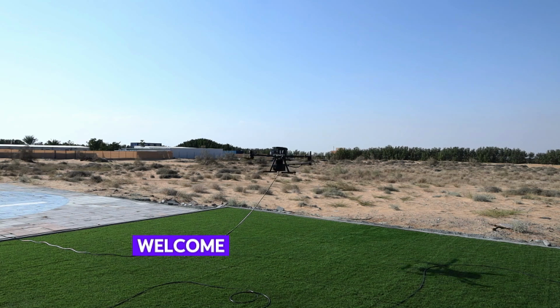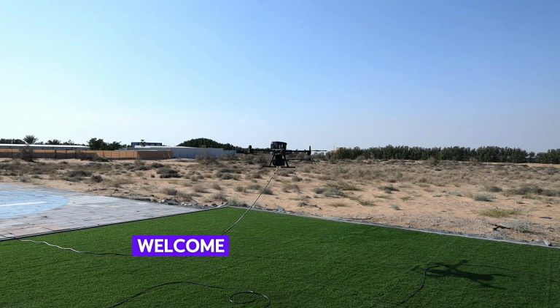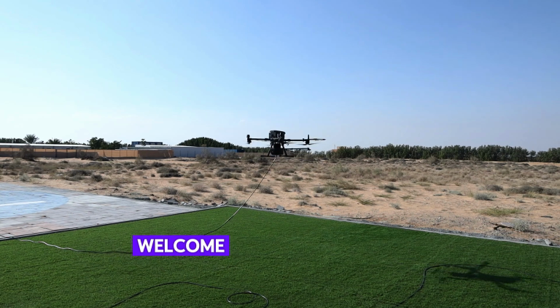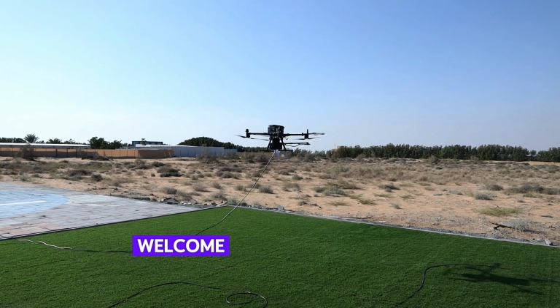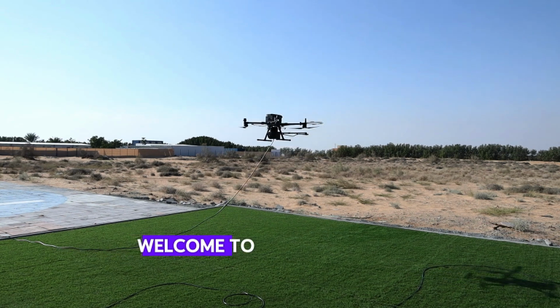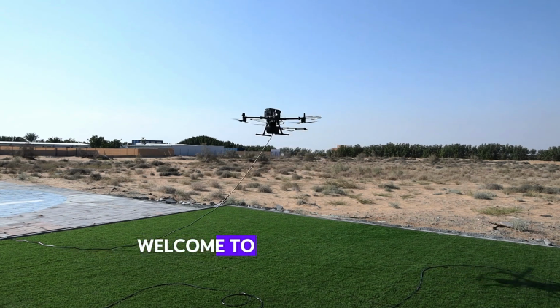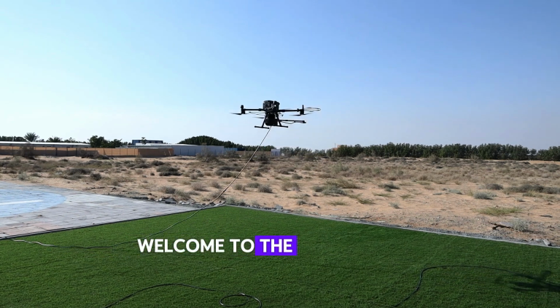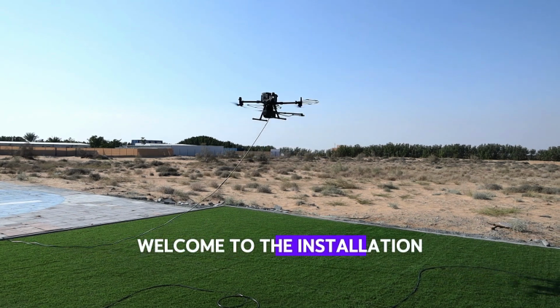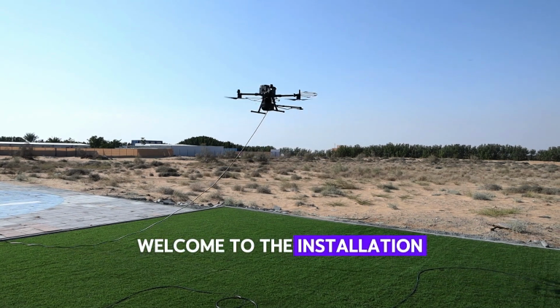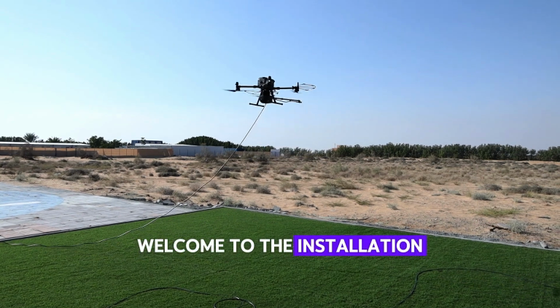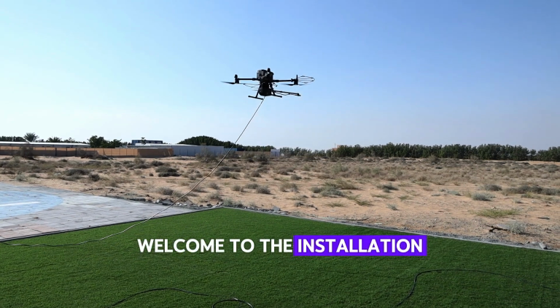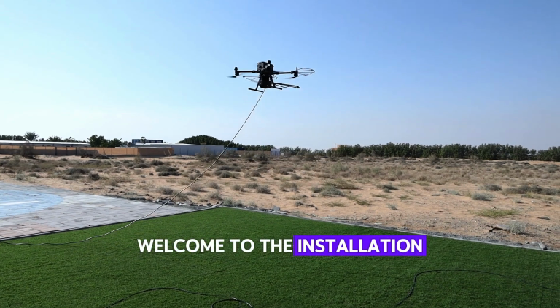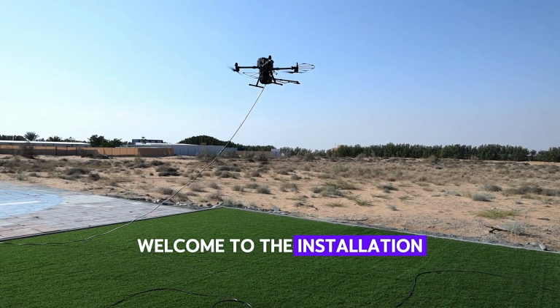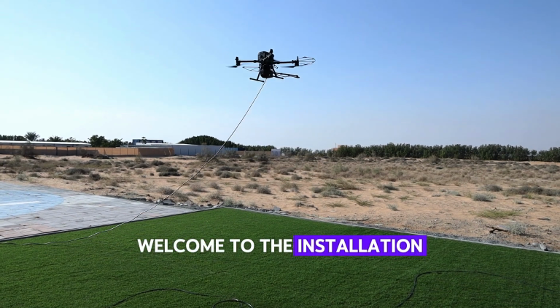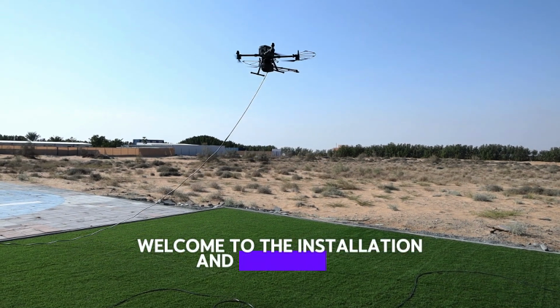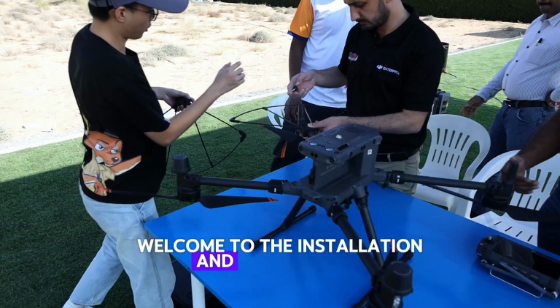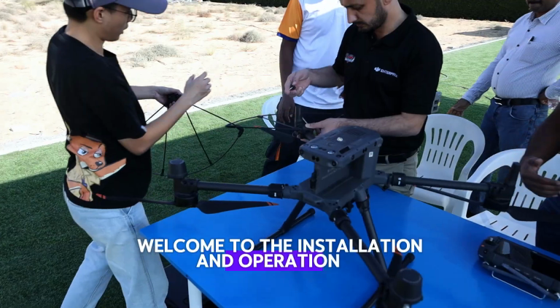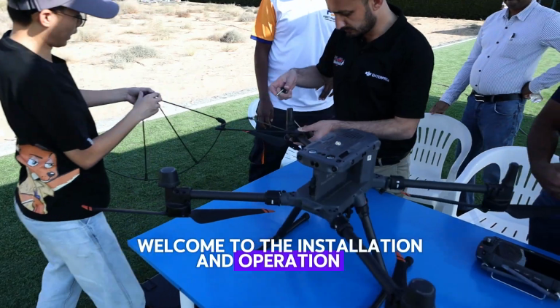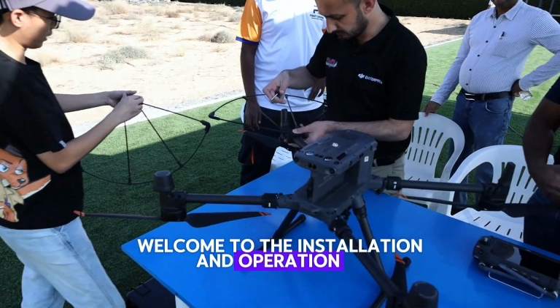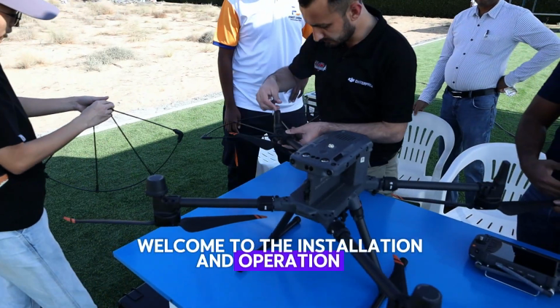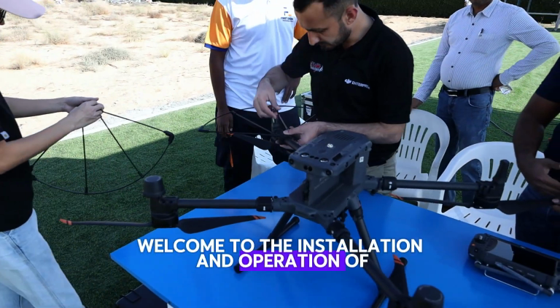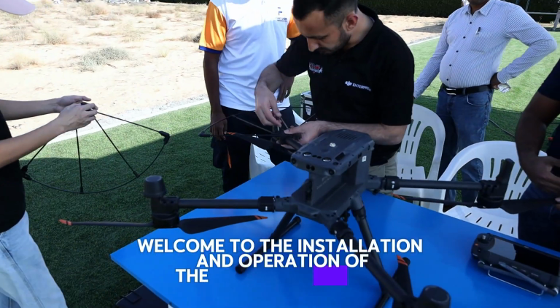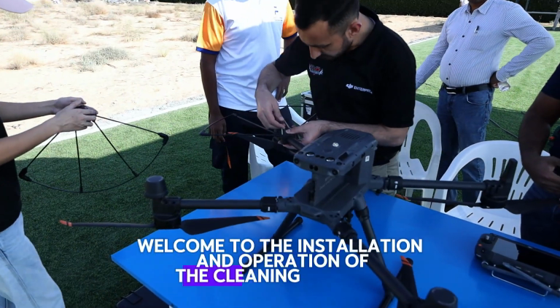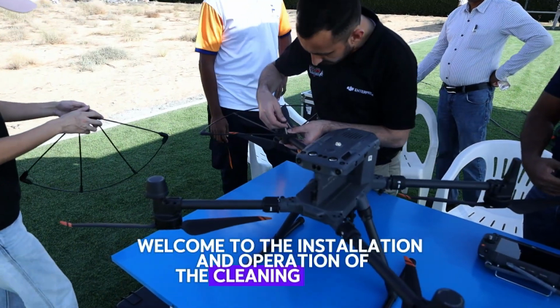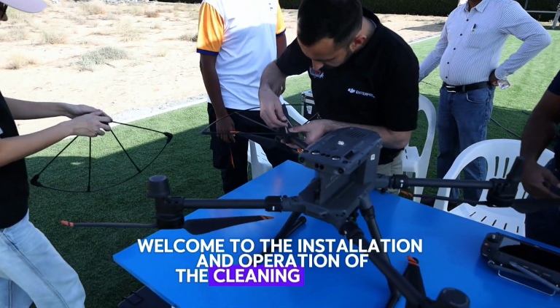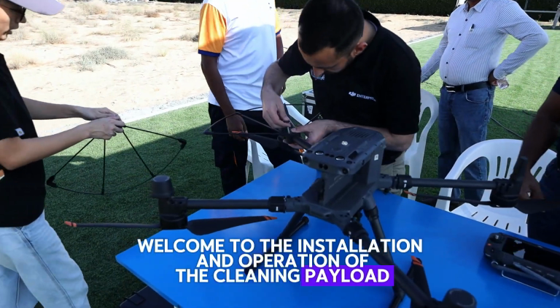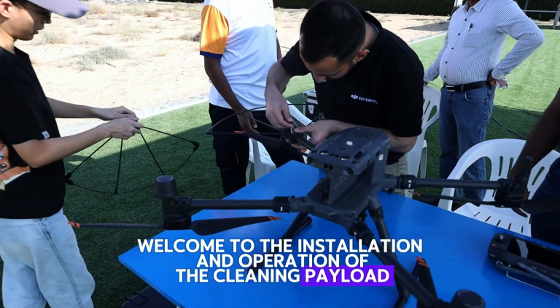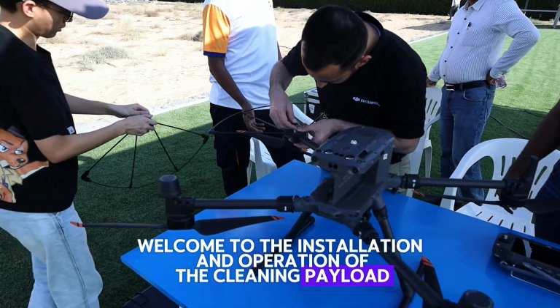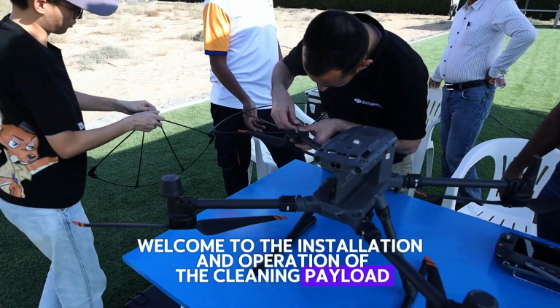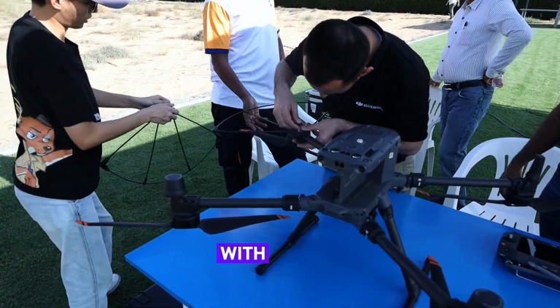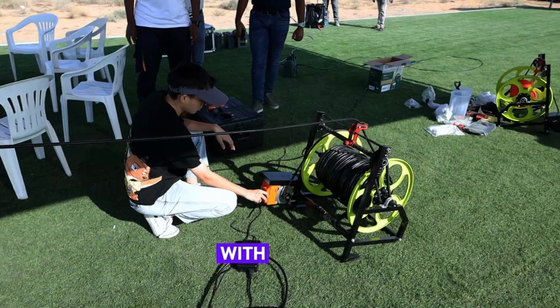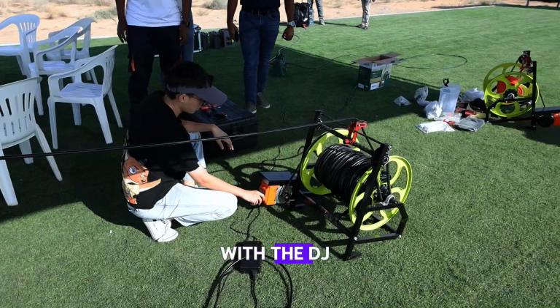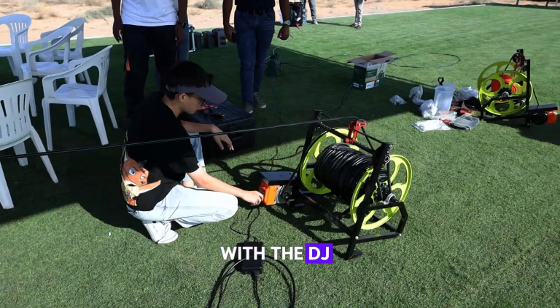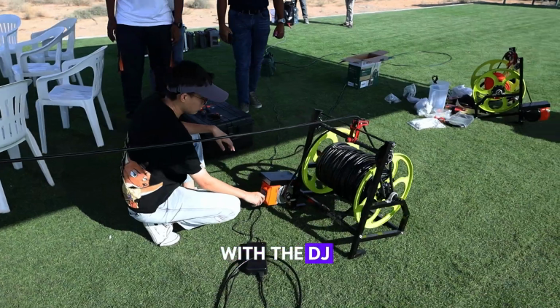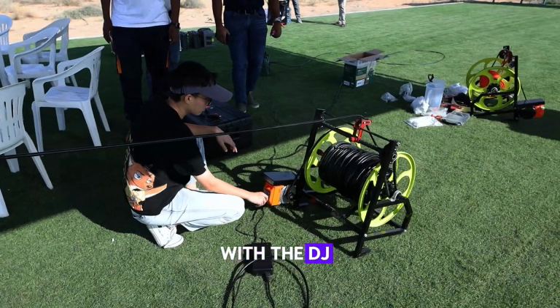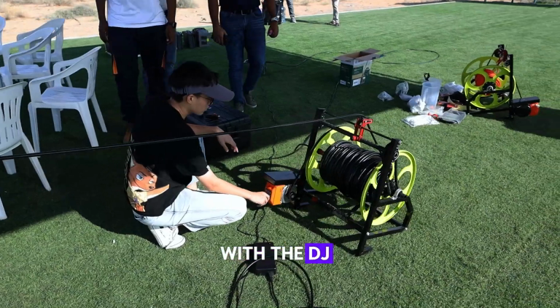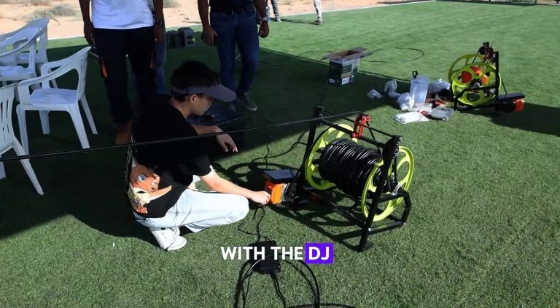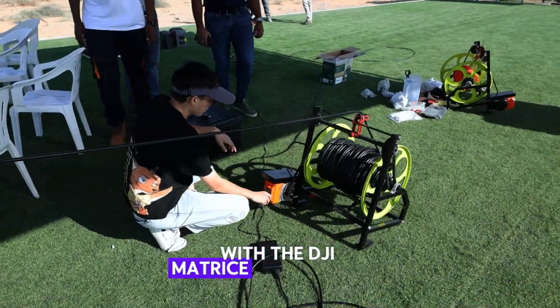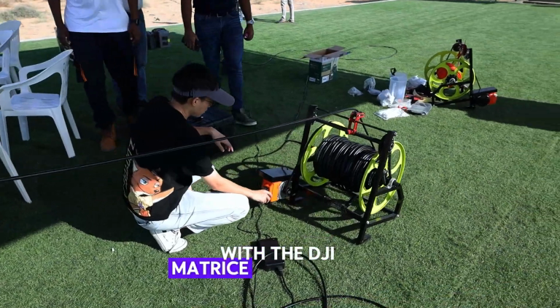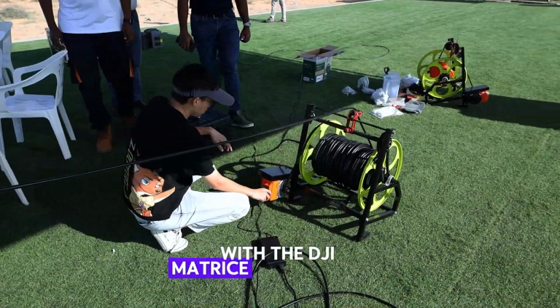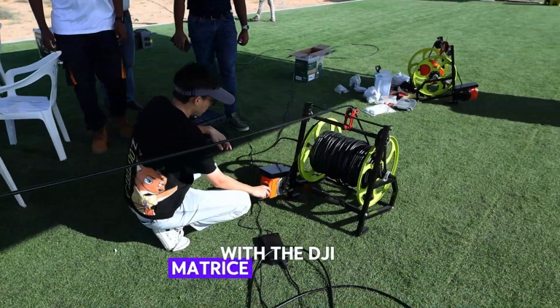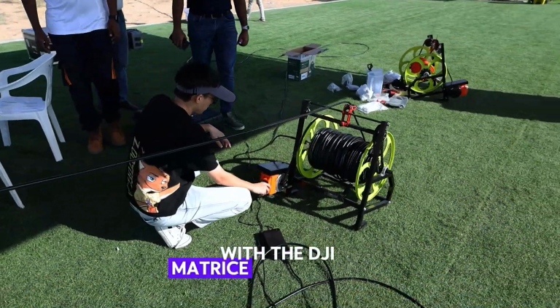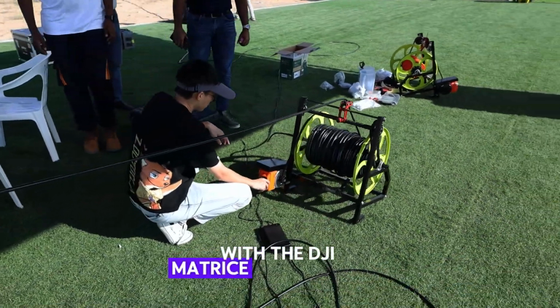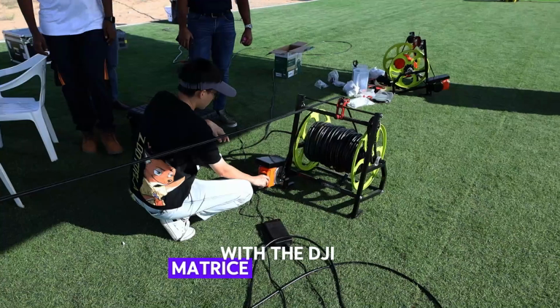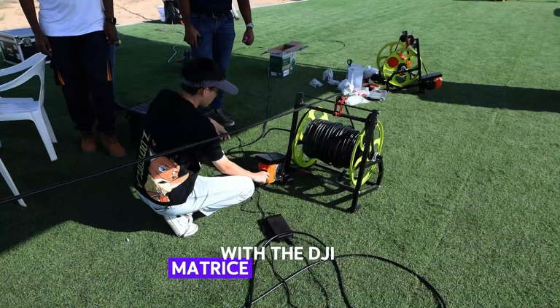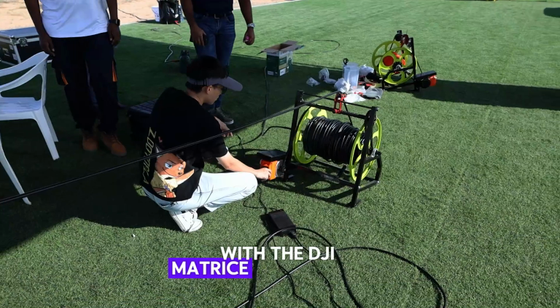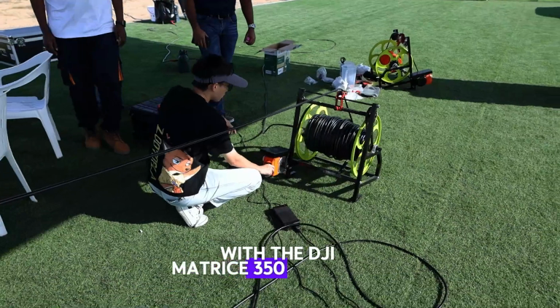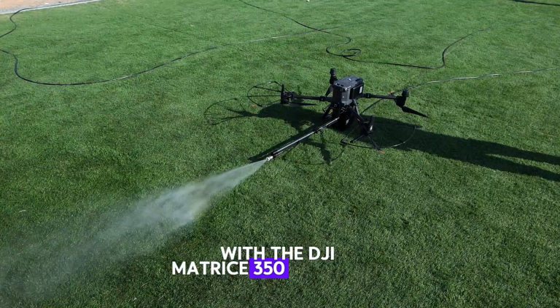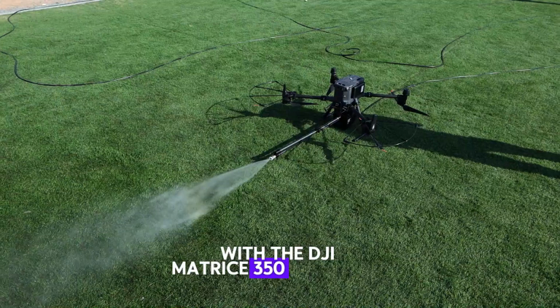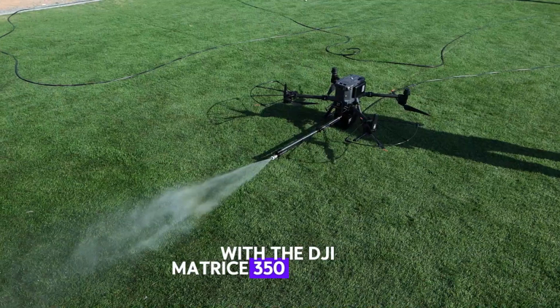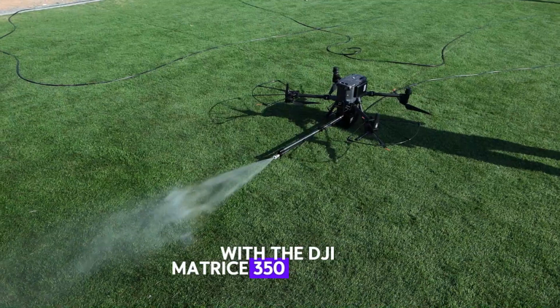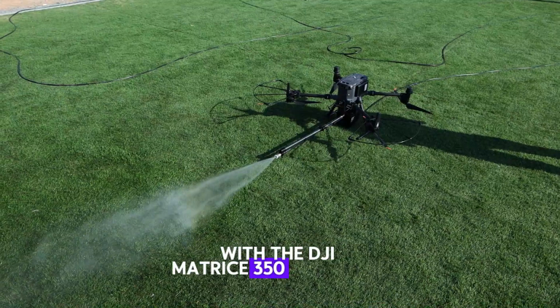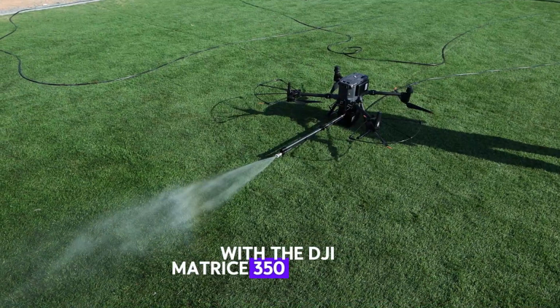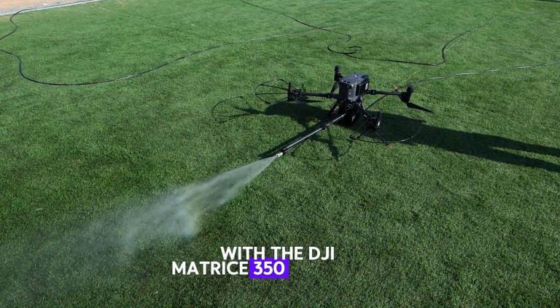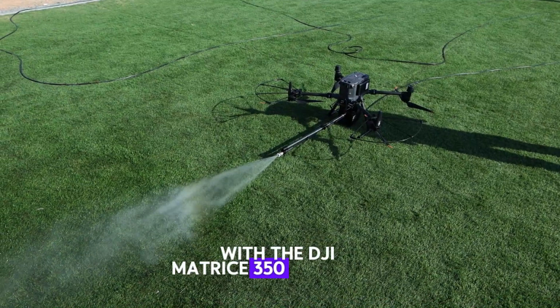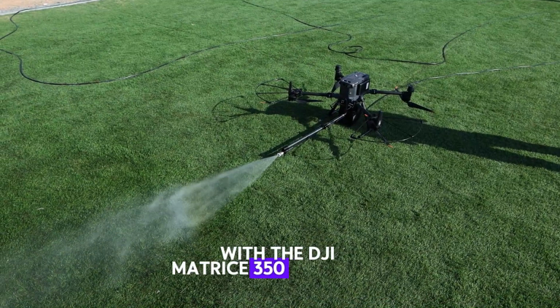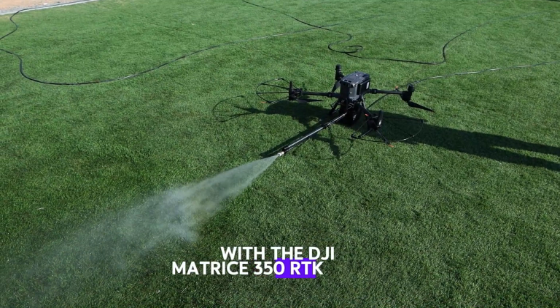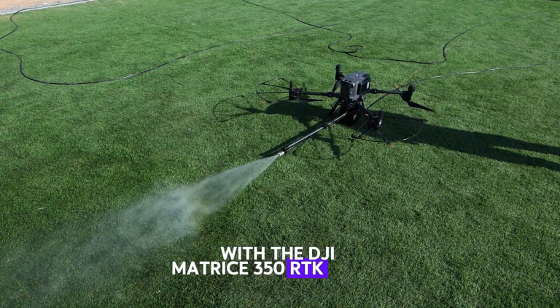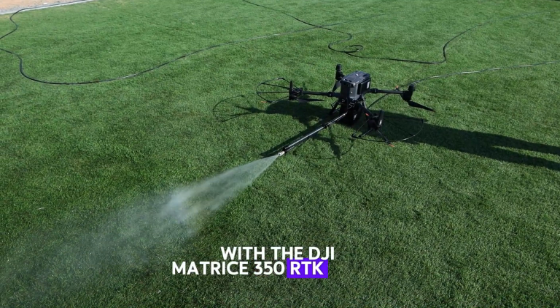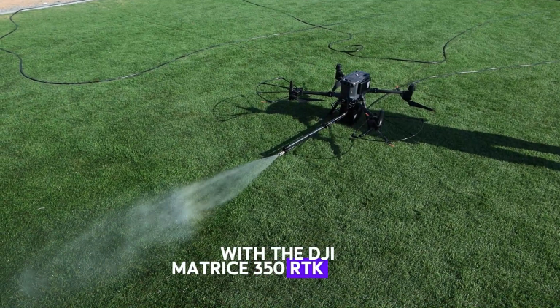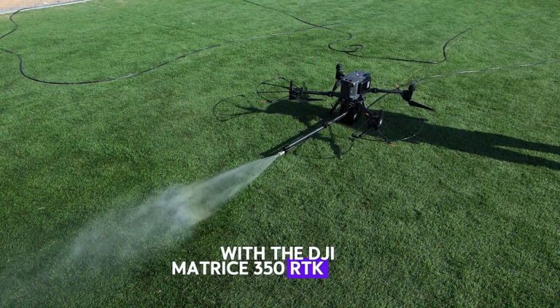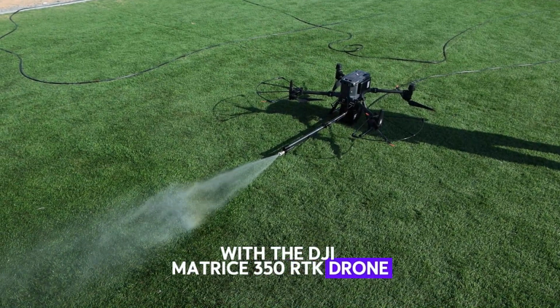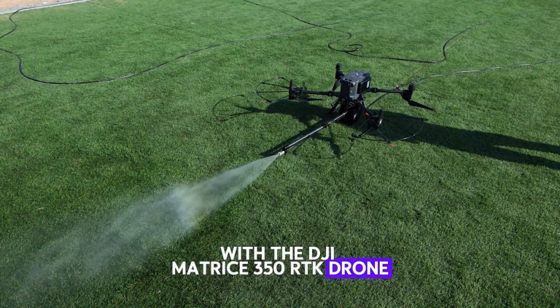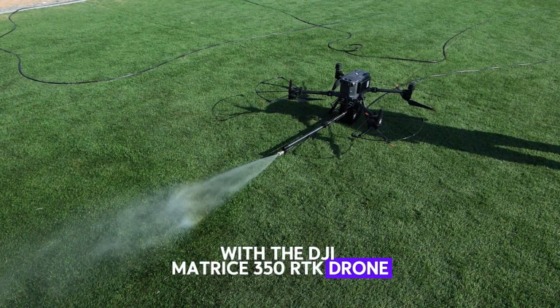Welcome to the installation and operation of the cleaning payload with the DJI Matris 350 ITK drone.